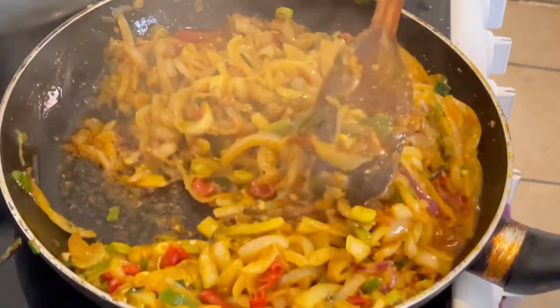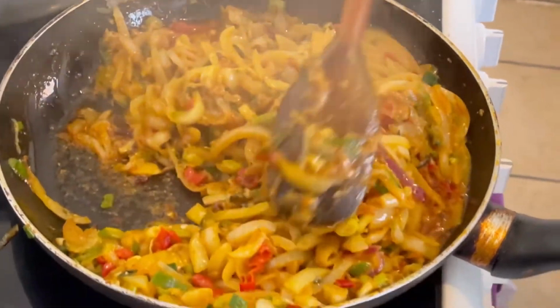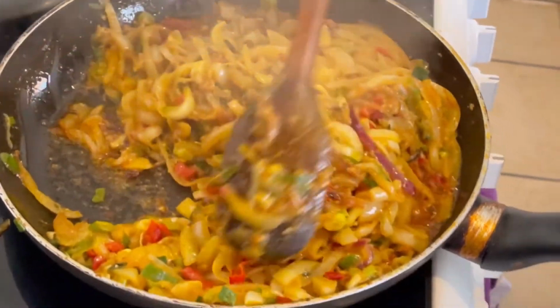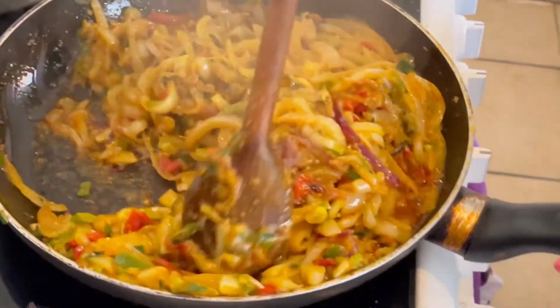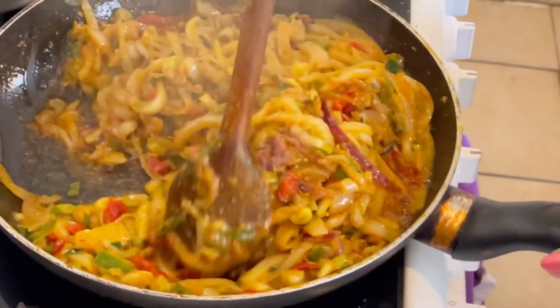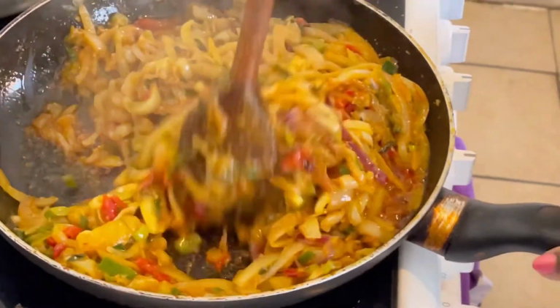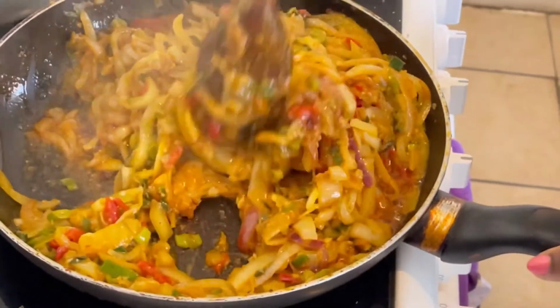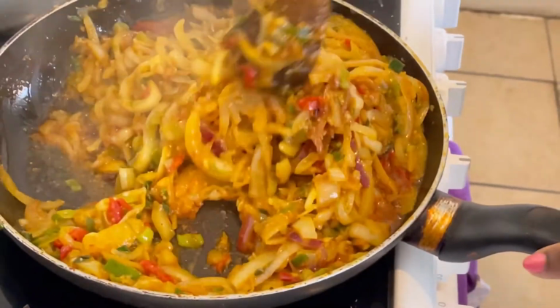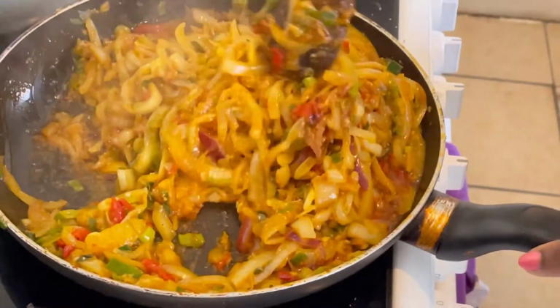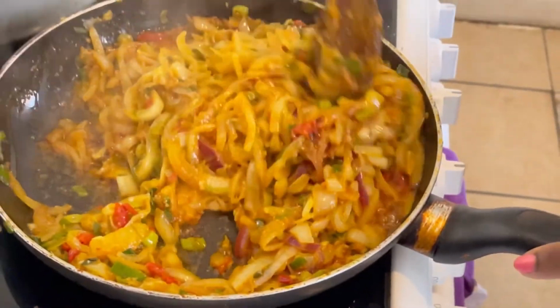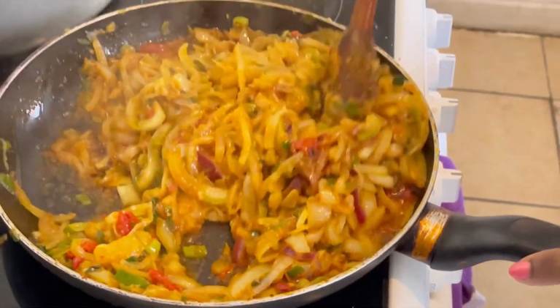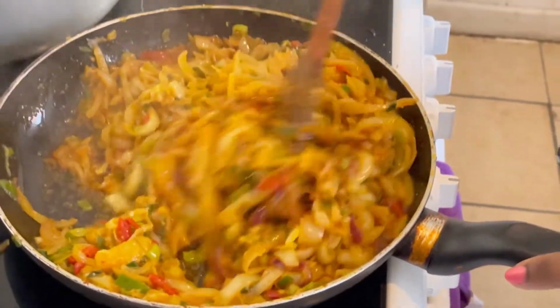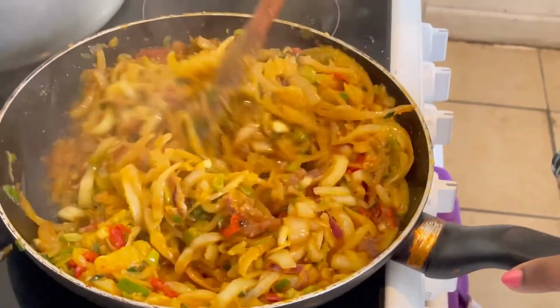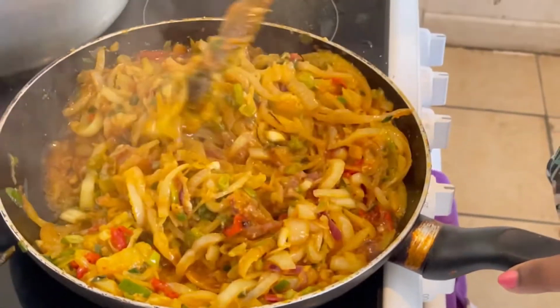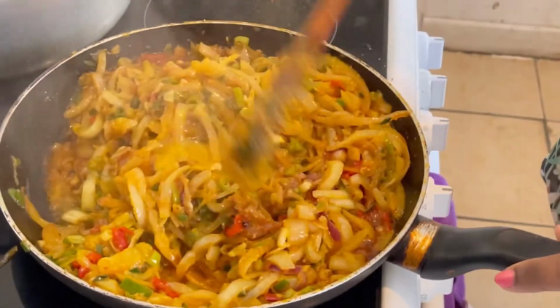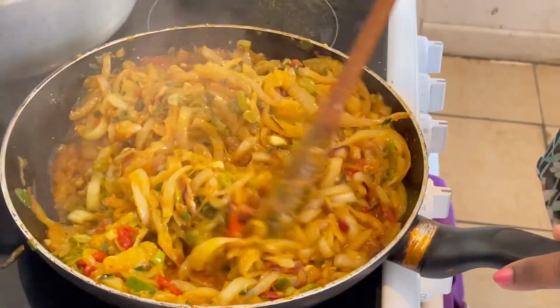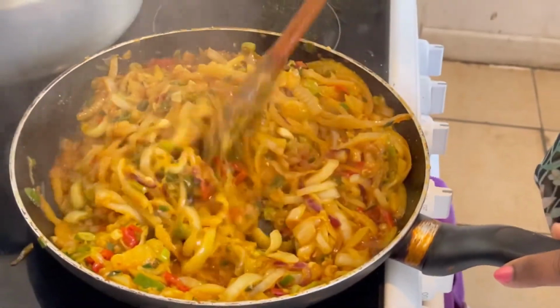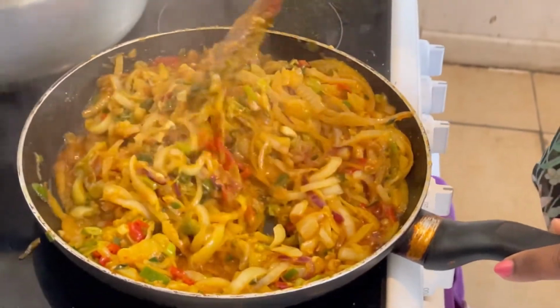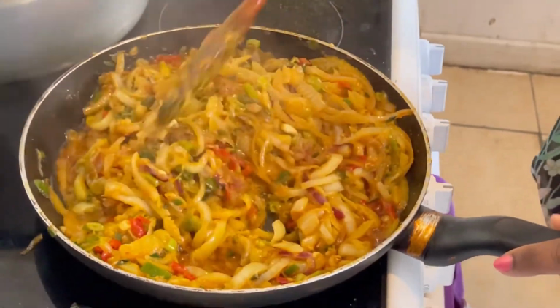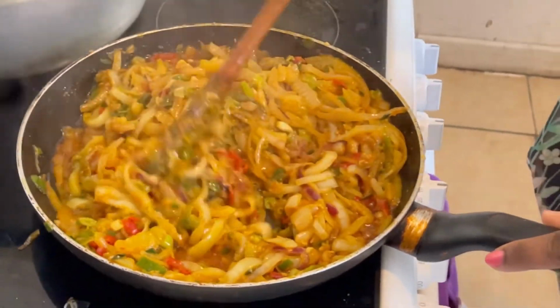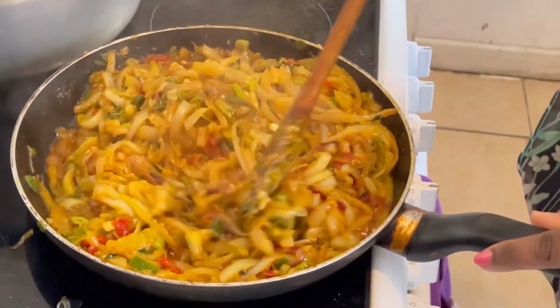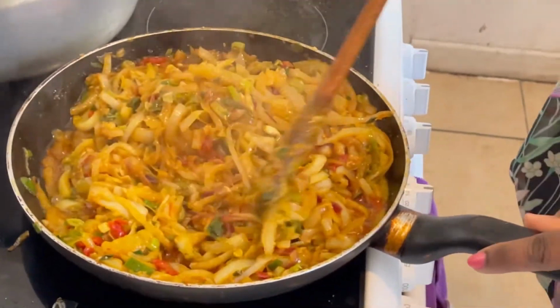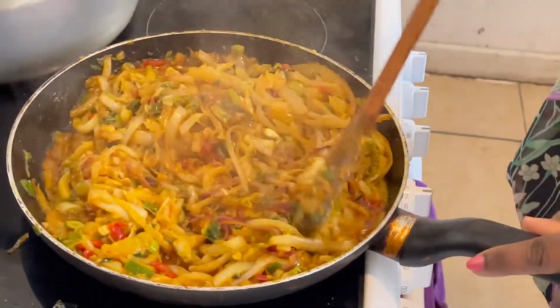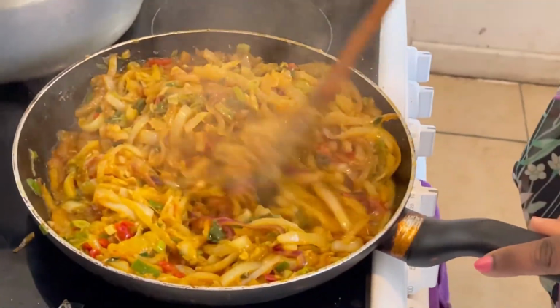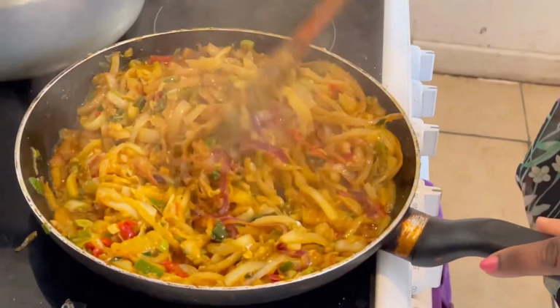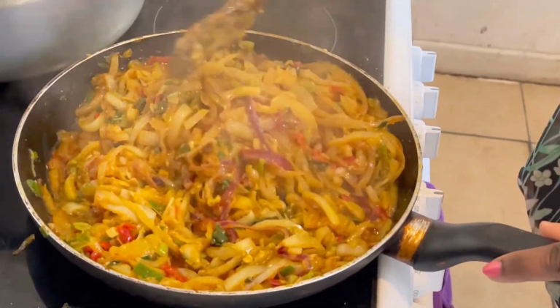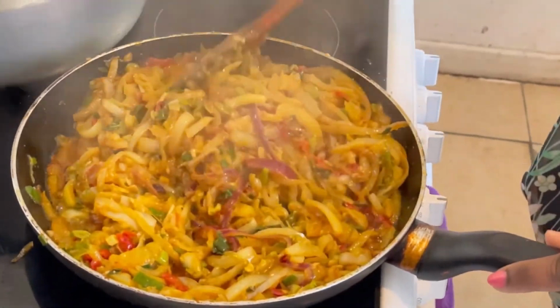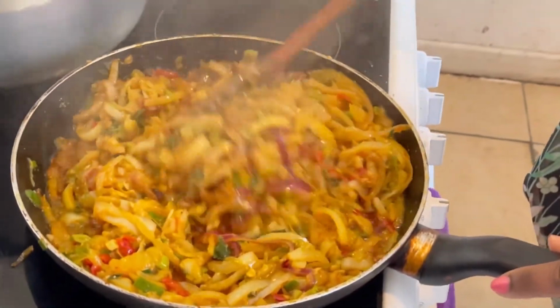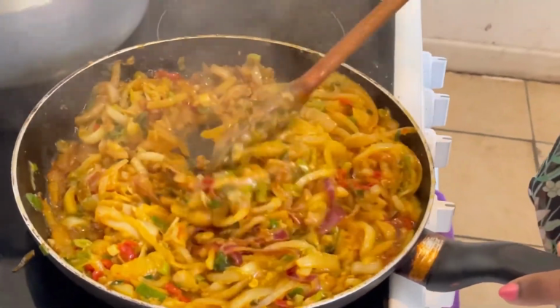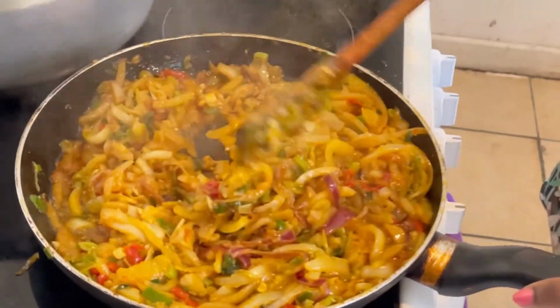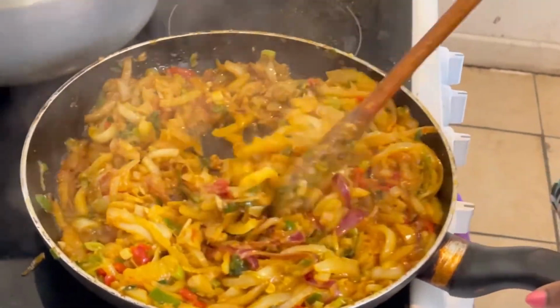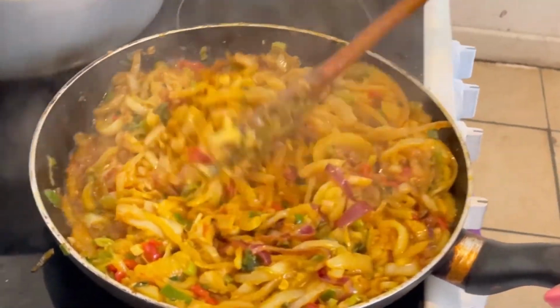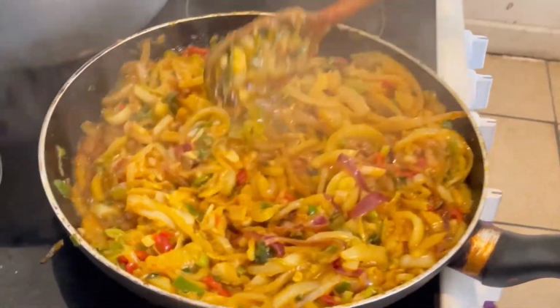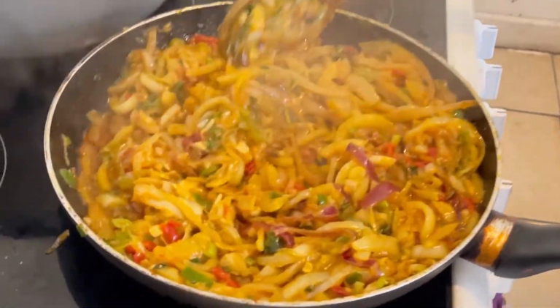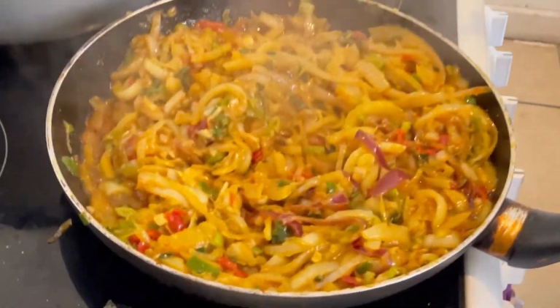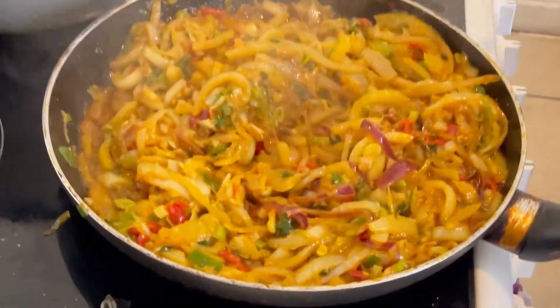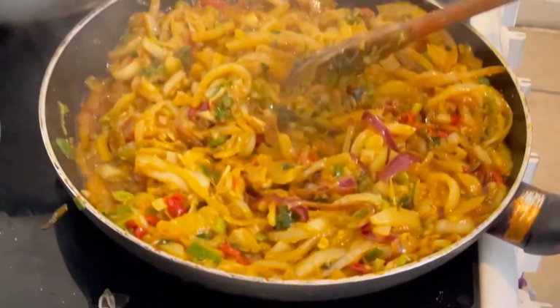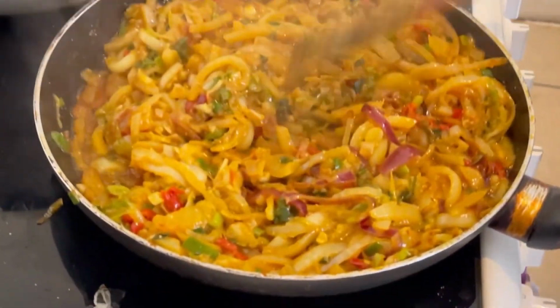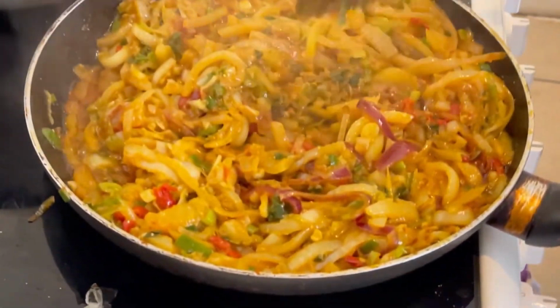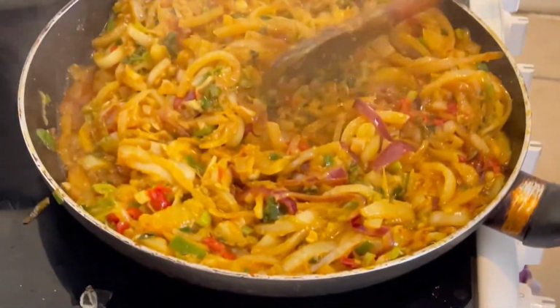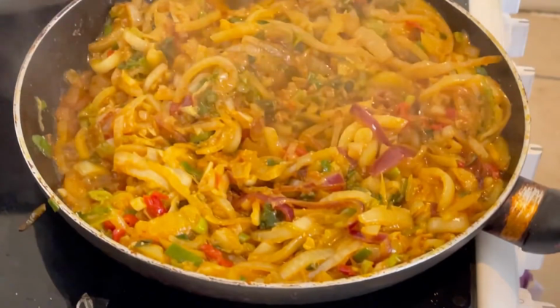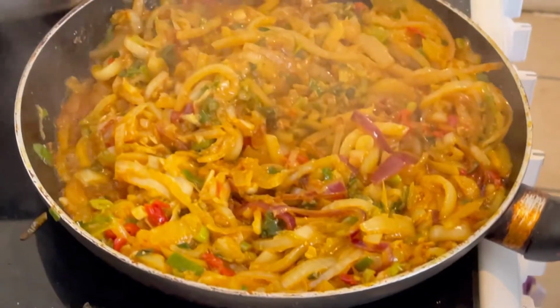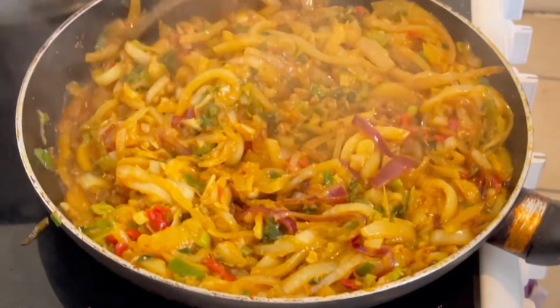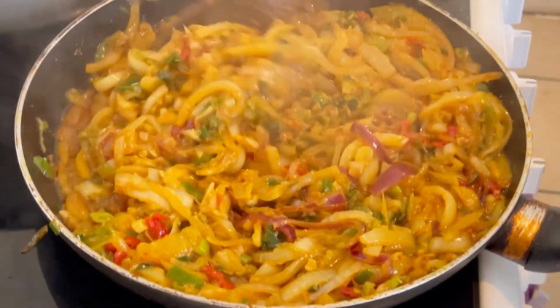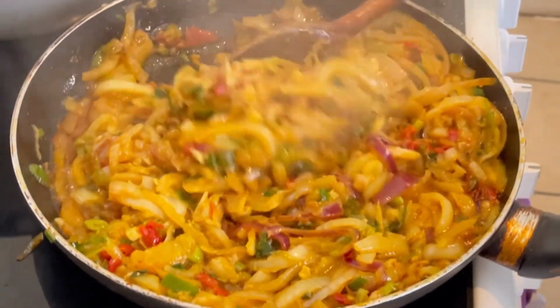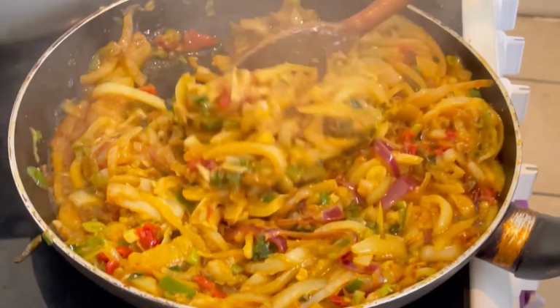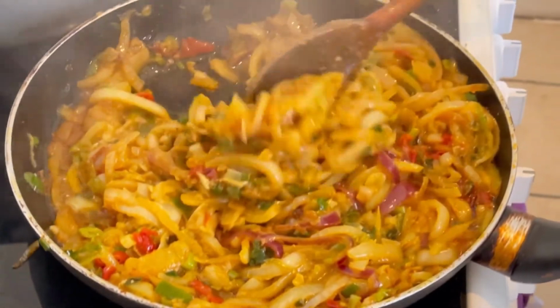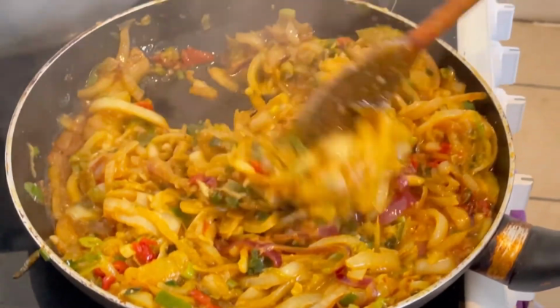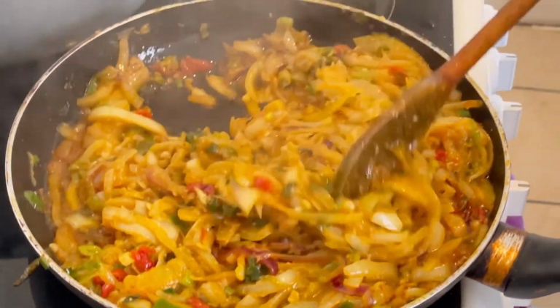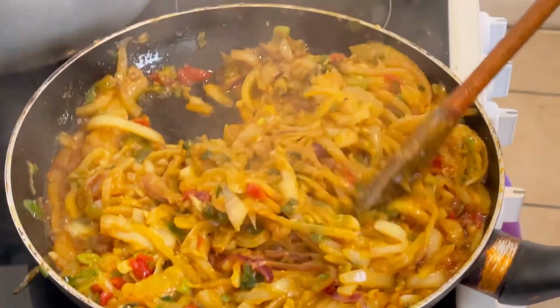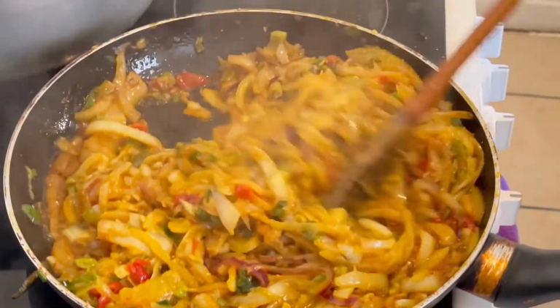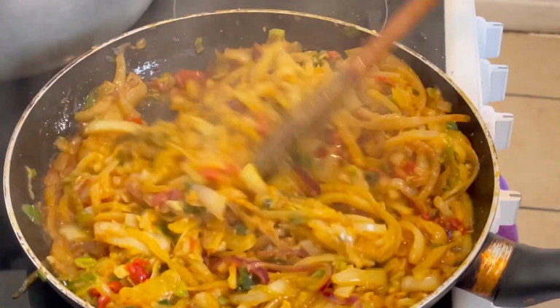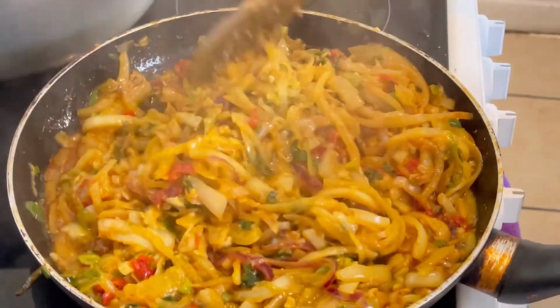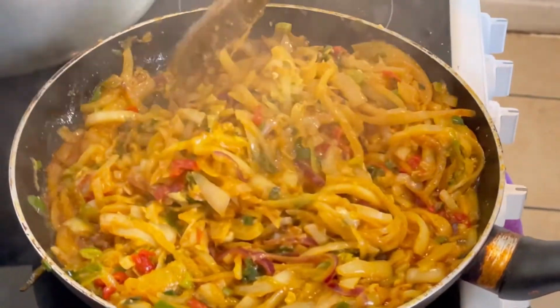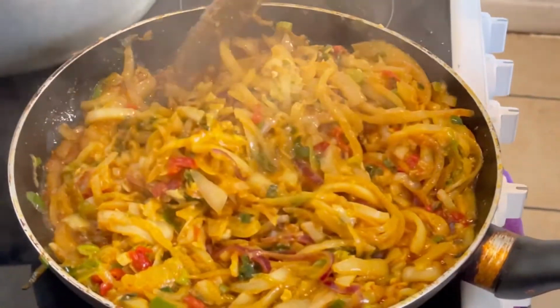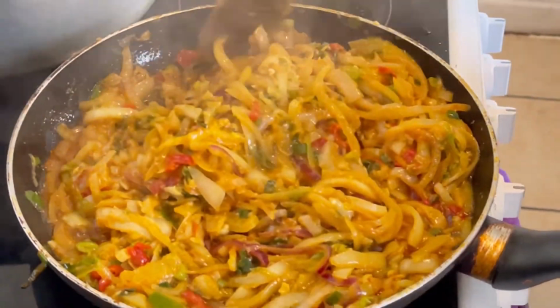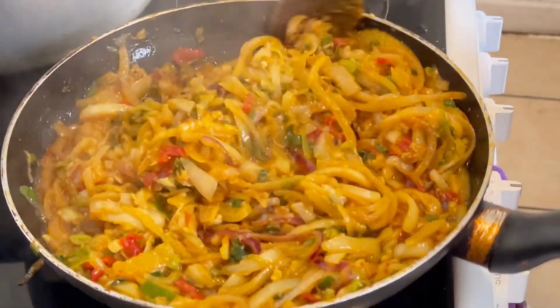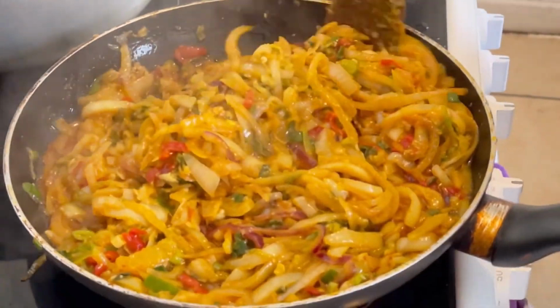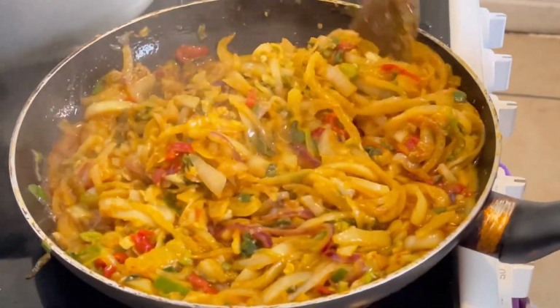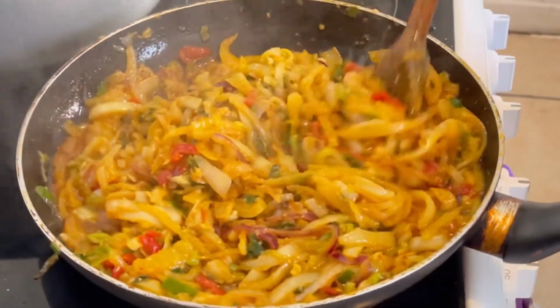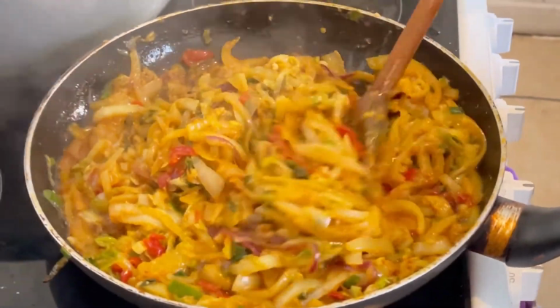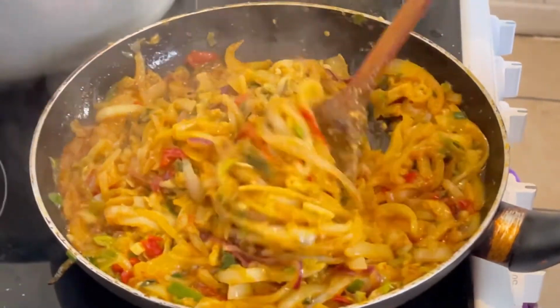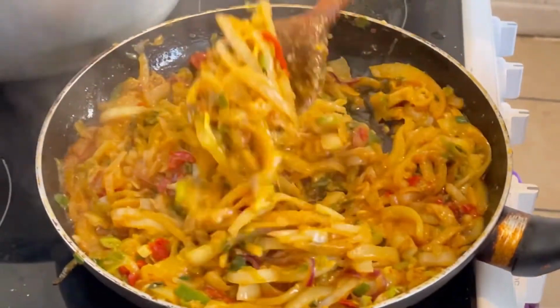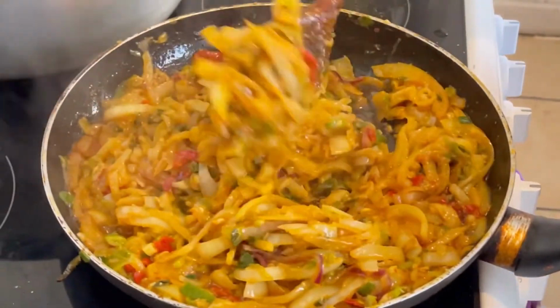Look at the sauce guys, look at this — oh my gosh, look! The sauce is ready. Look guys — yummy!